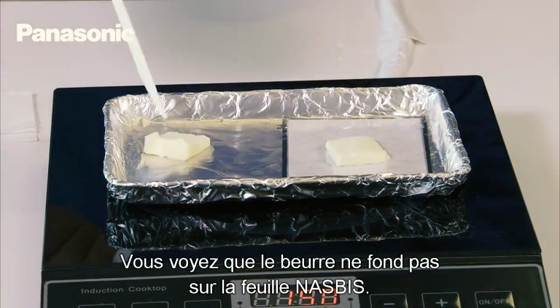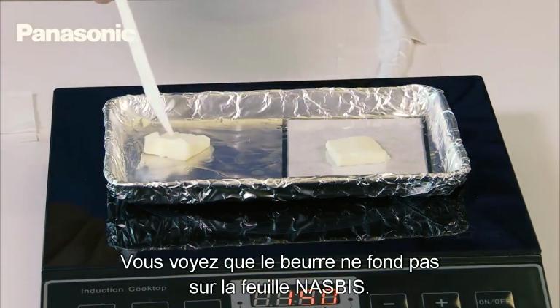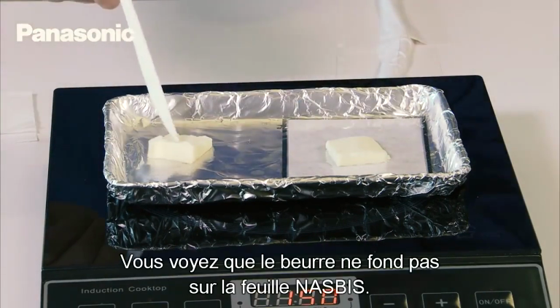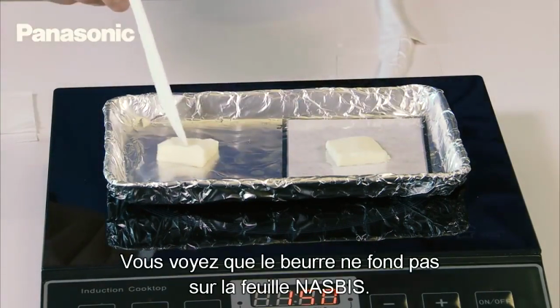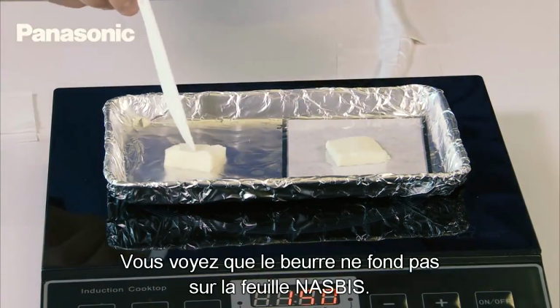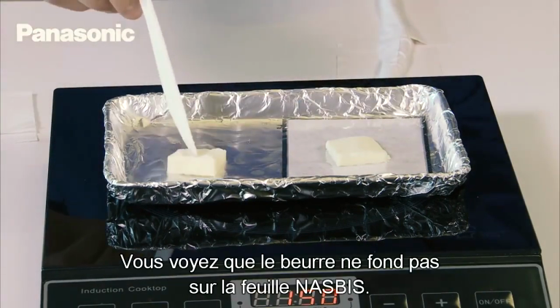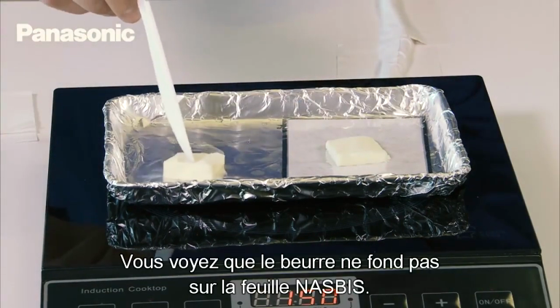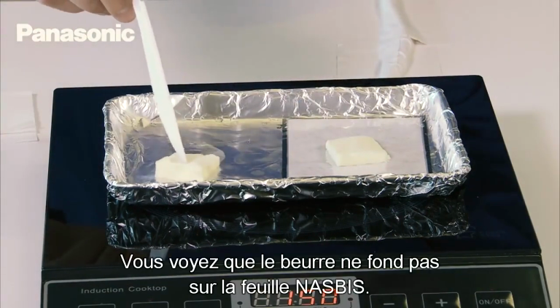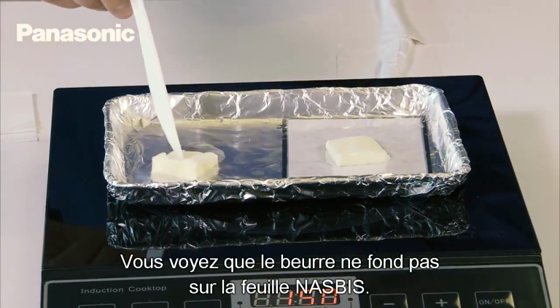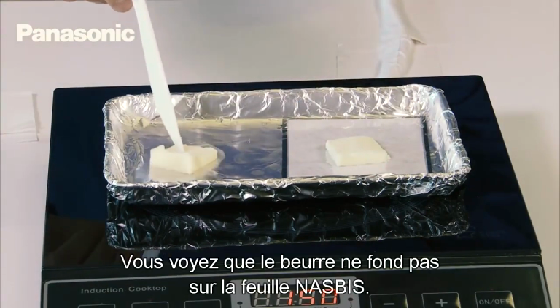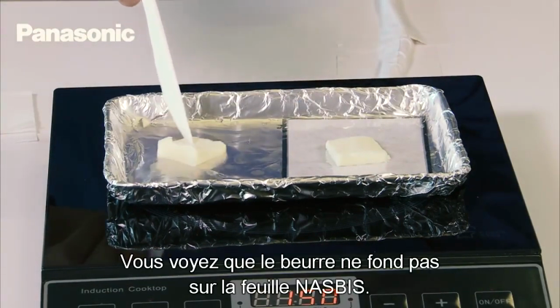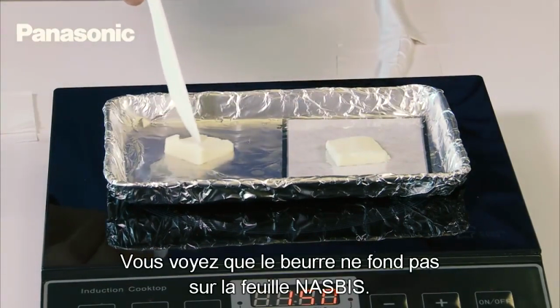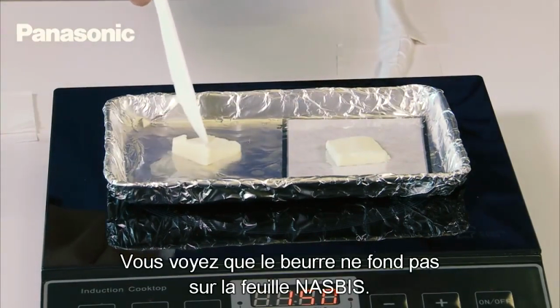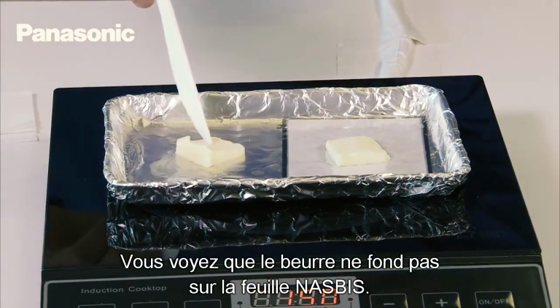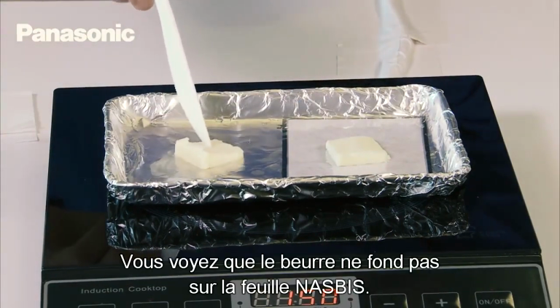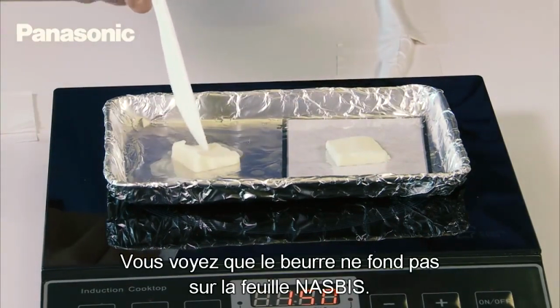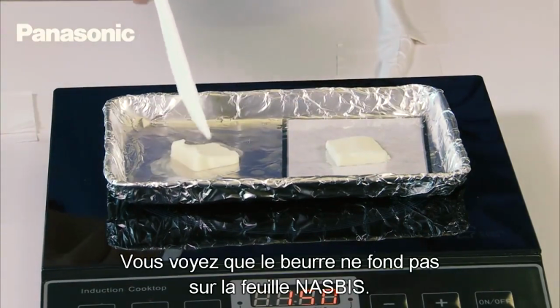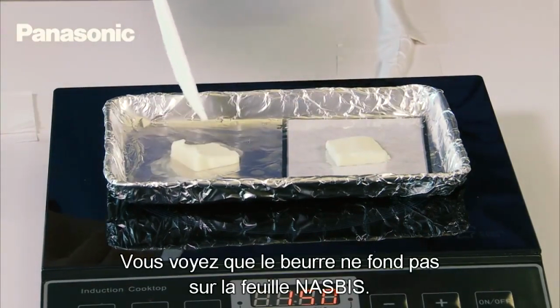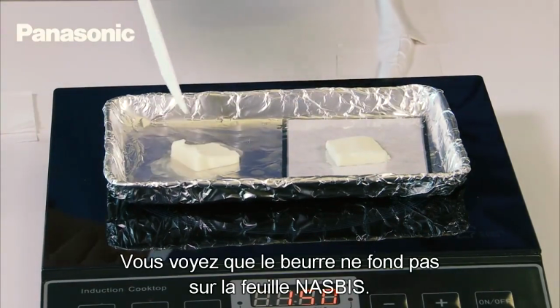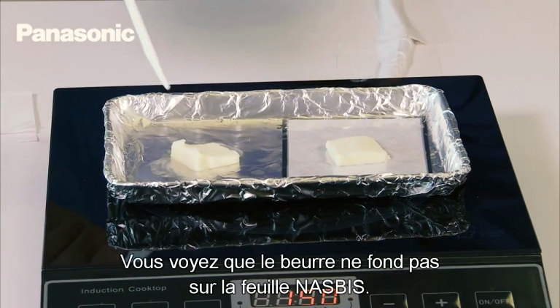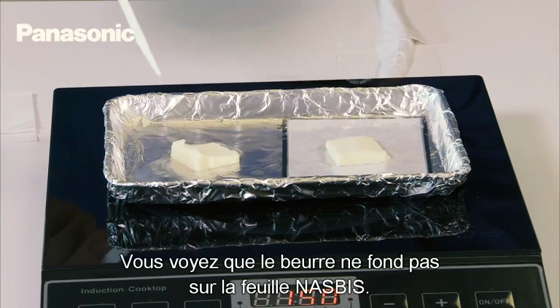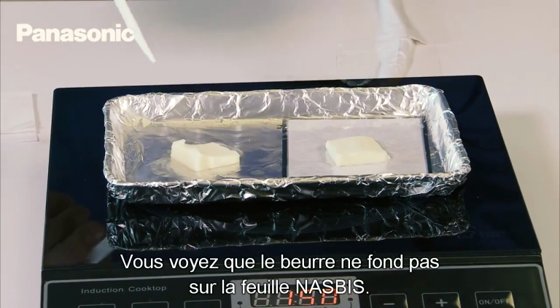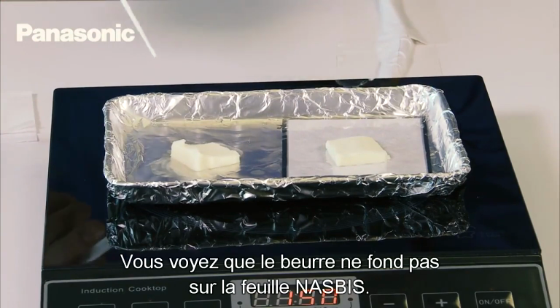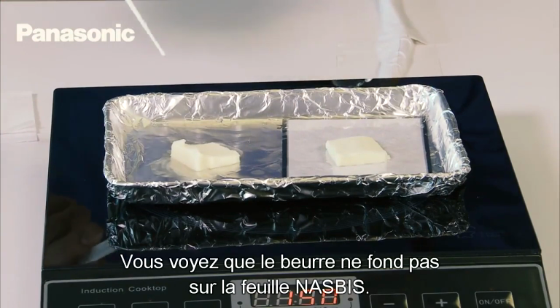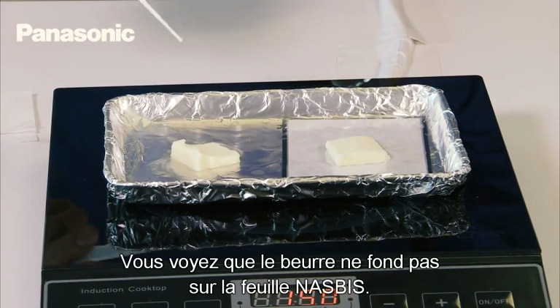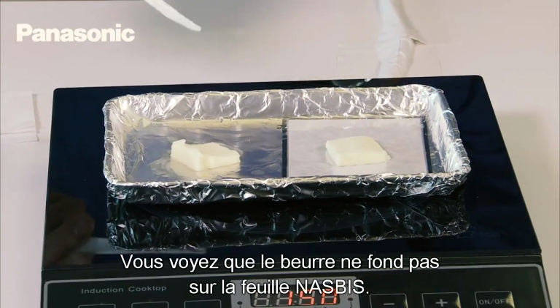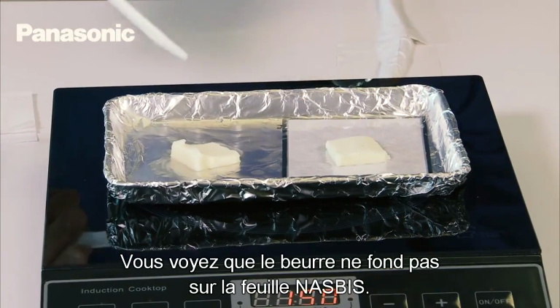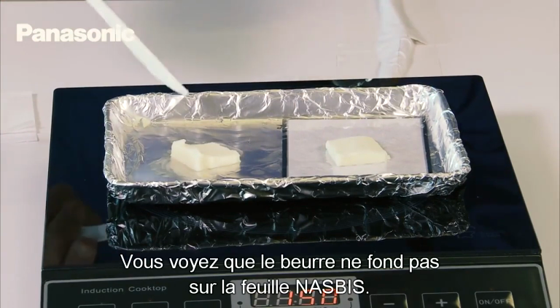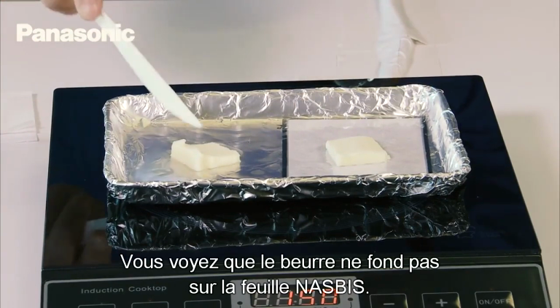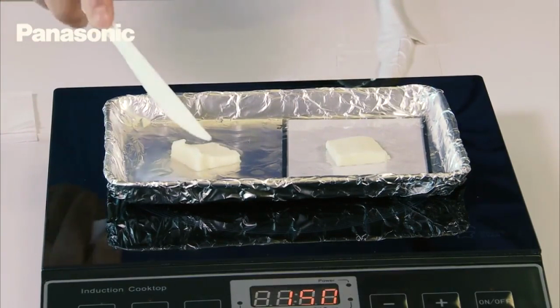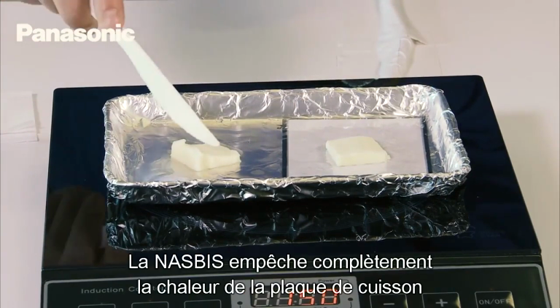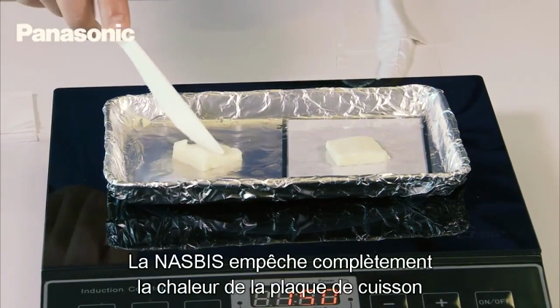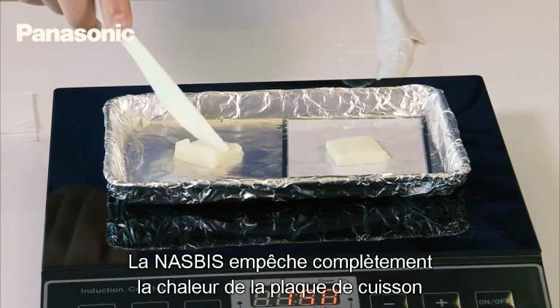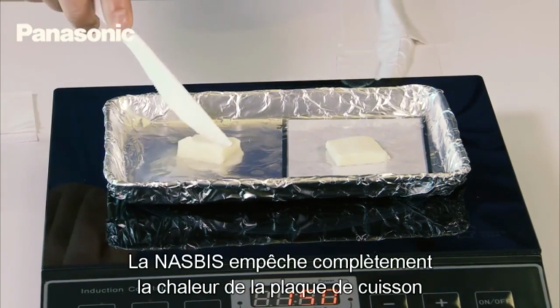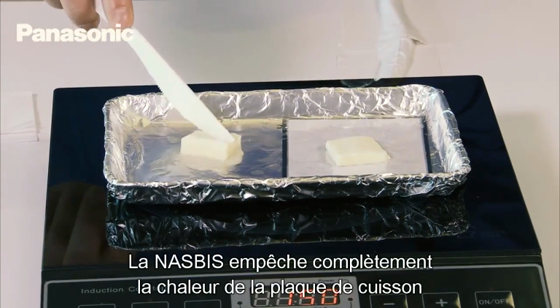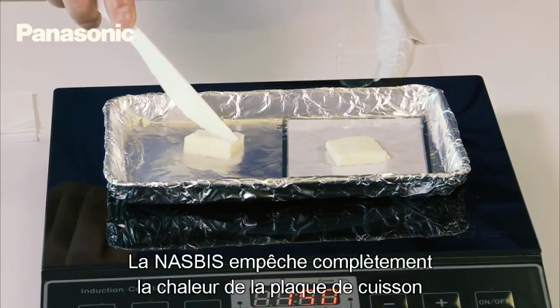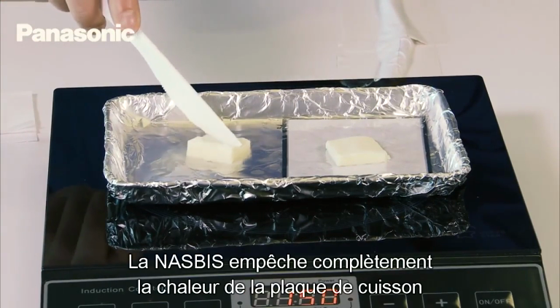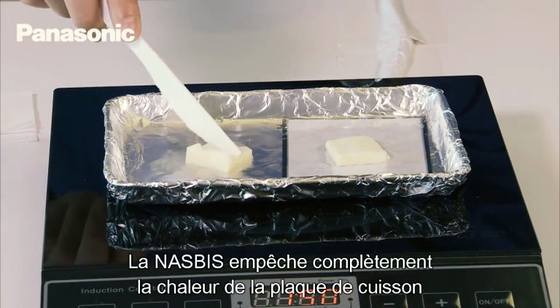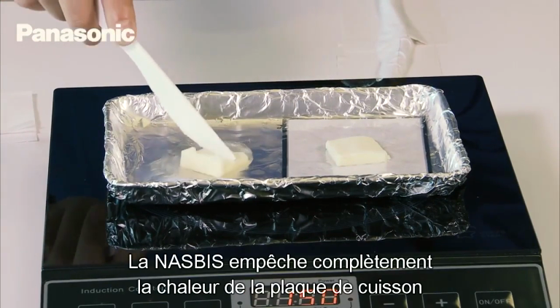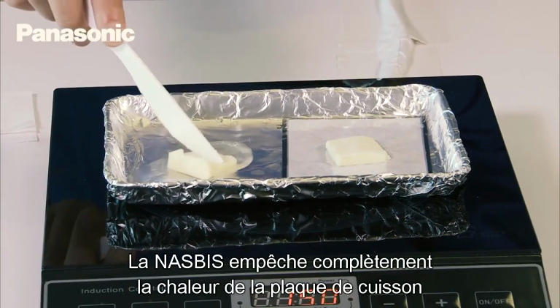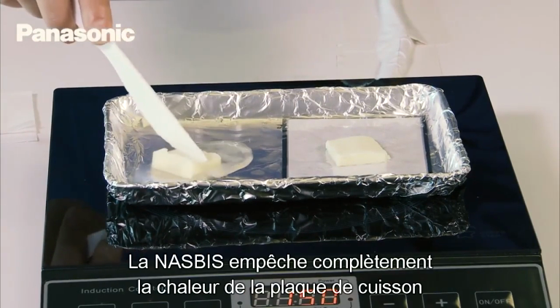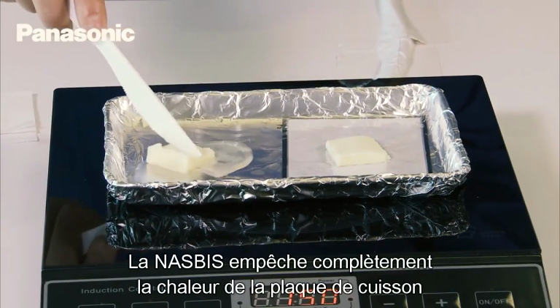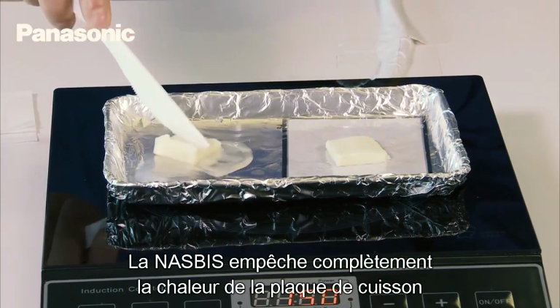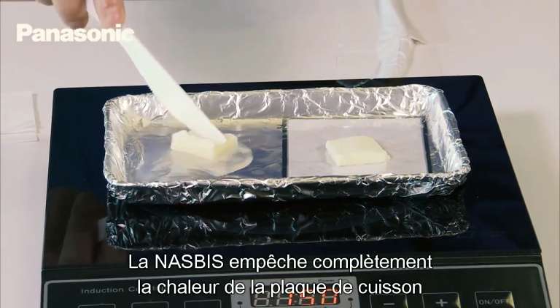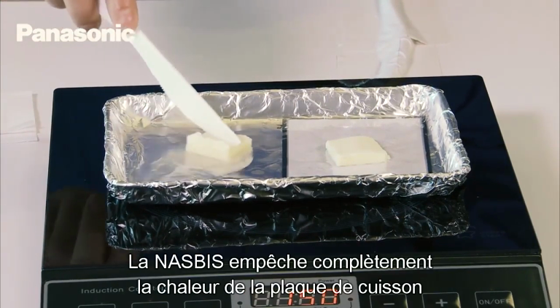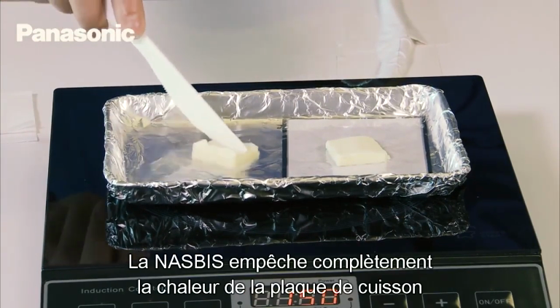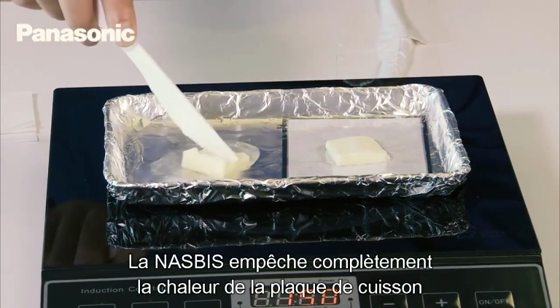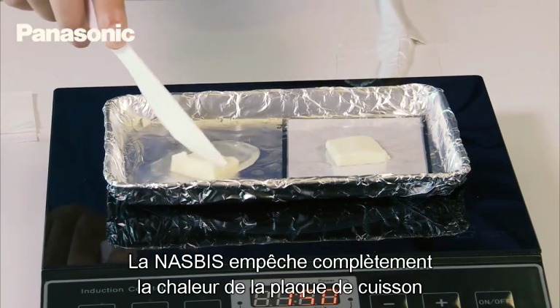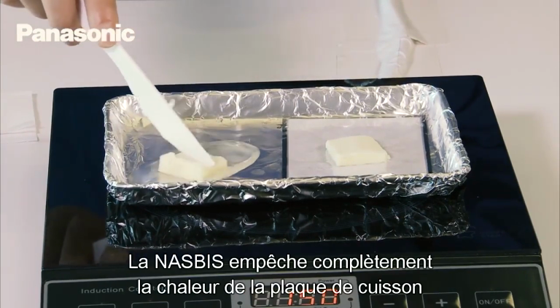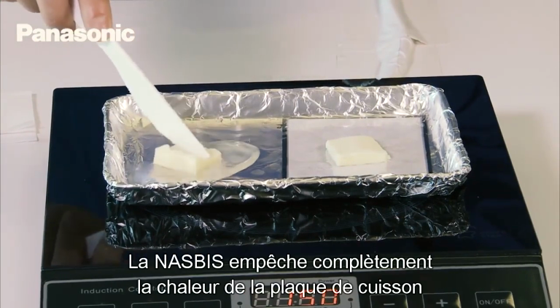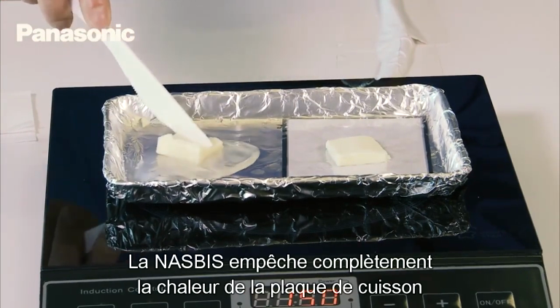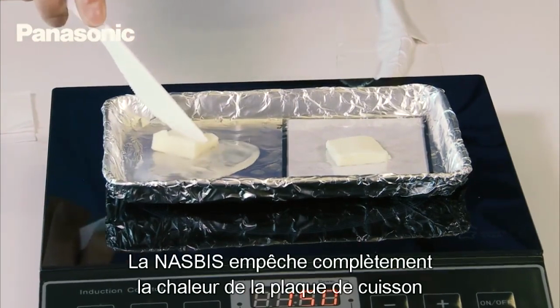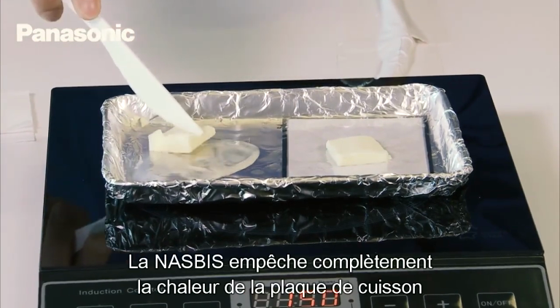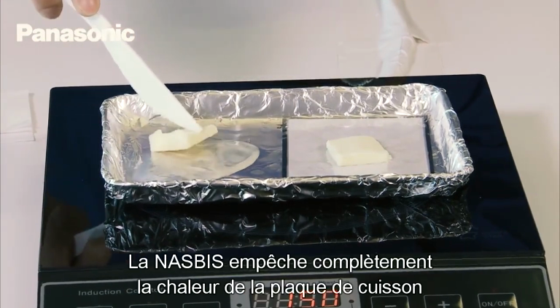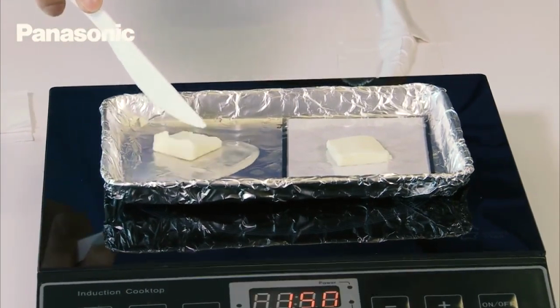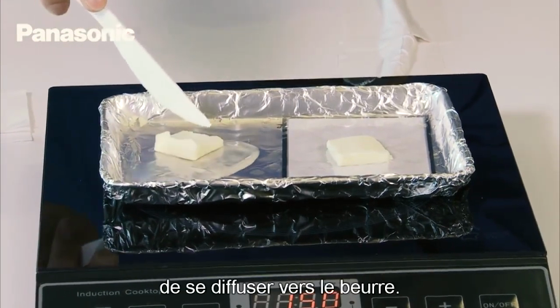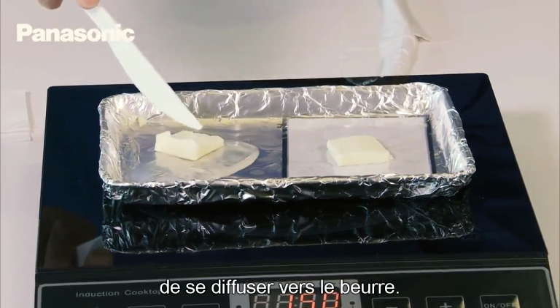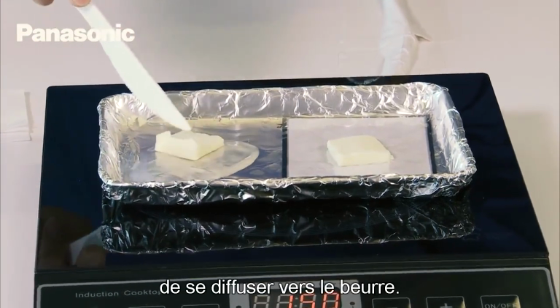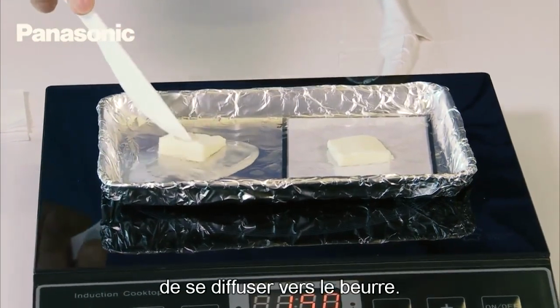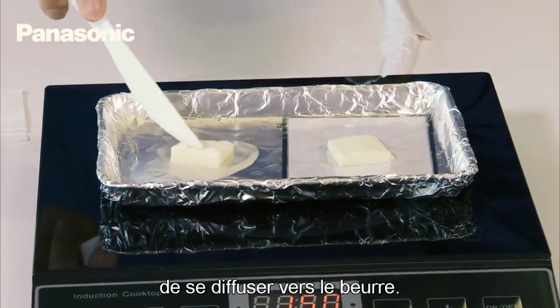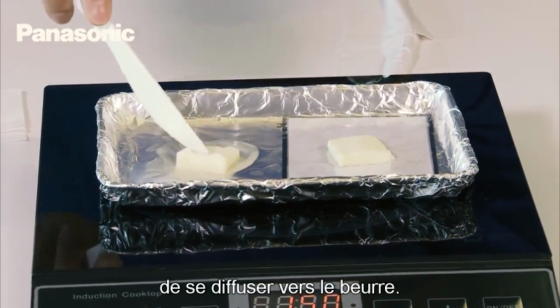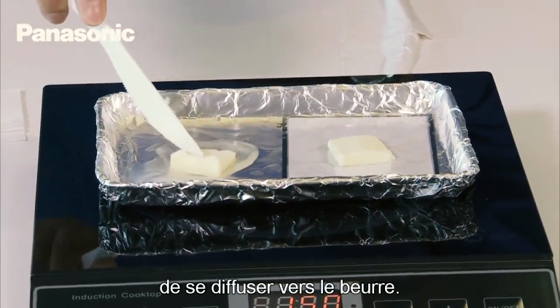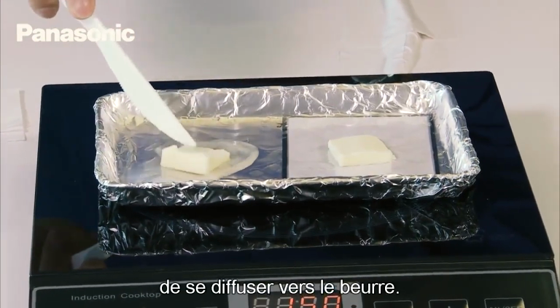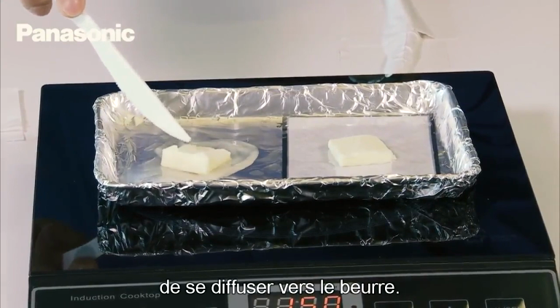Notice how the butter is not melting when the NASBIS is in place. The NASBIS completely blocks the heat from the hot plate from transferring into the butter.